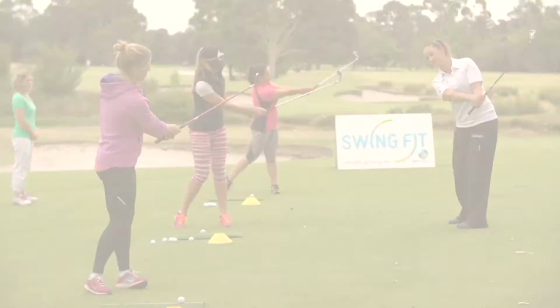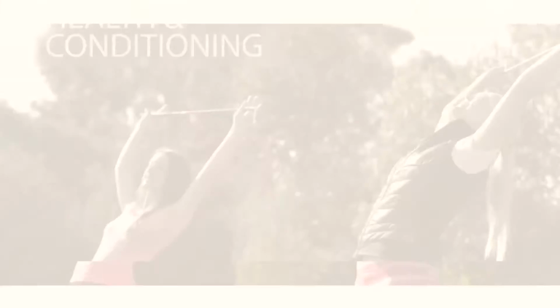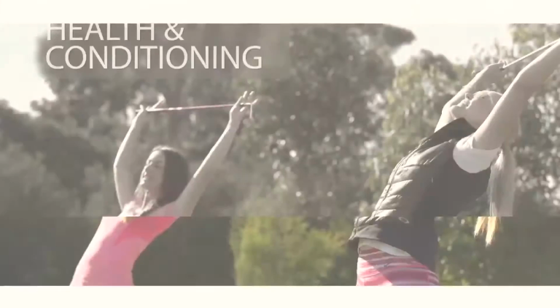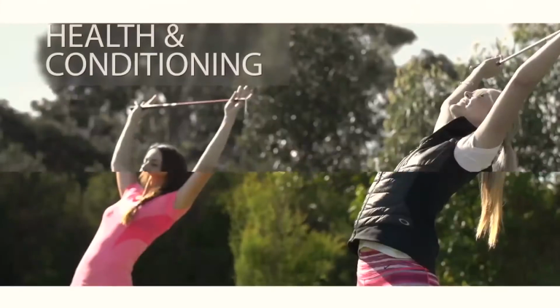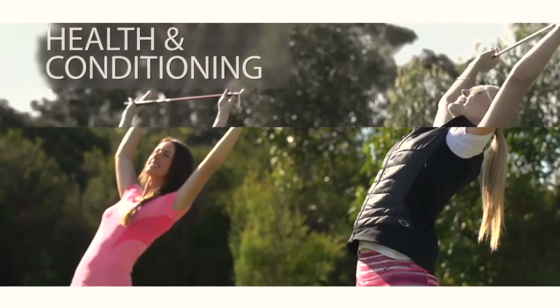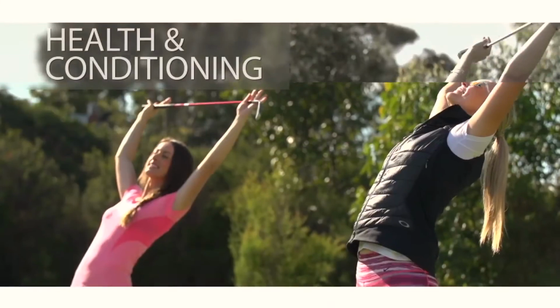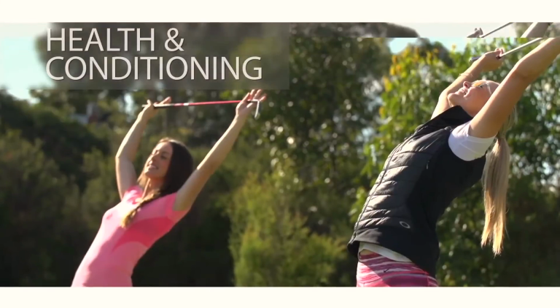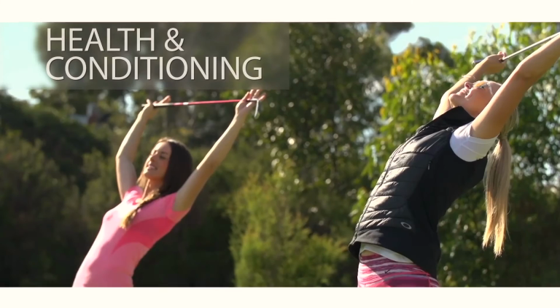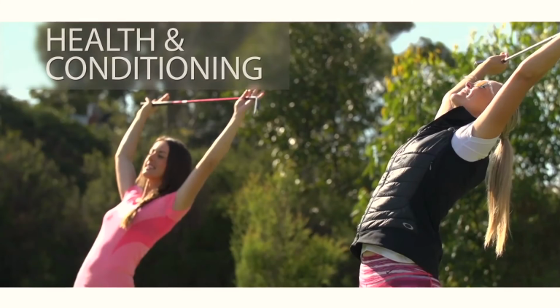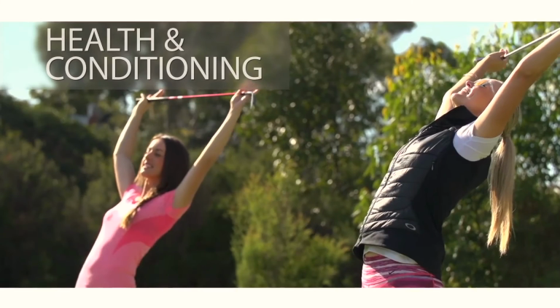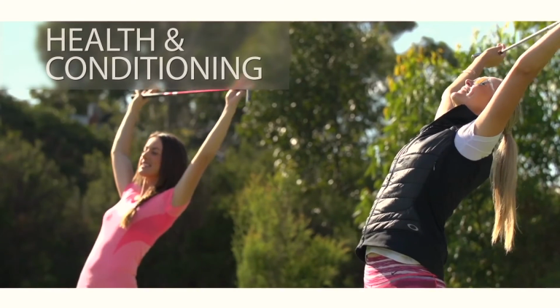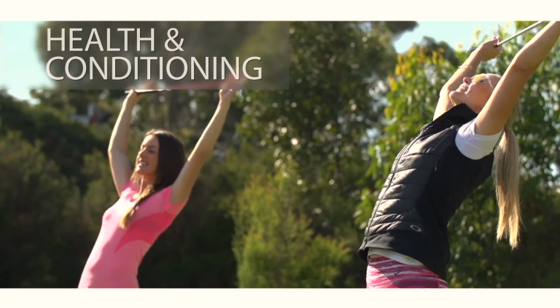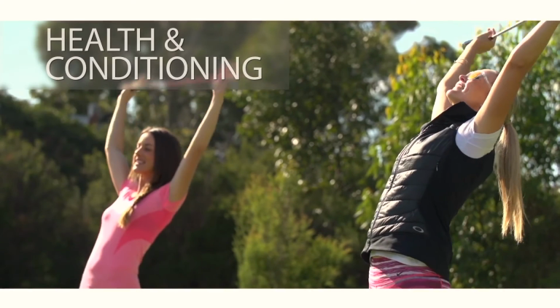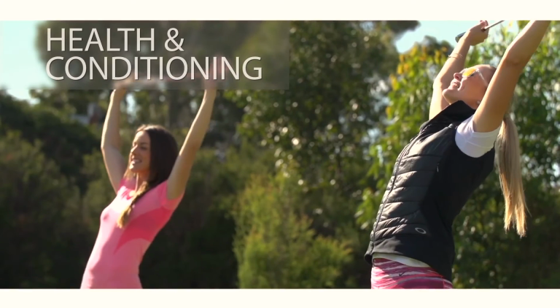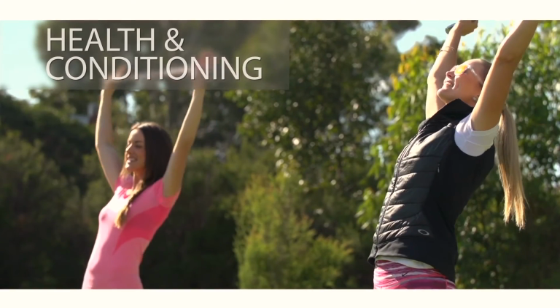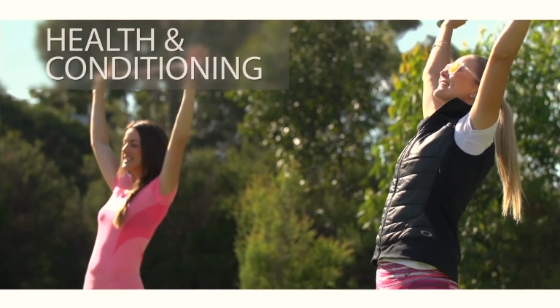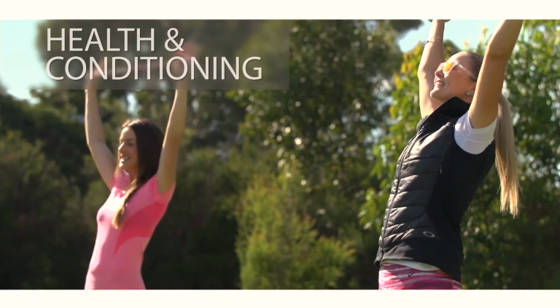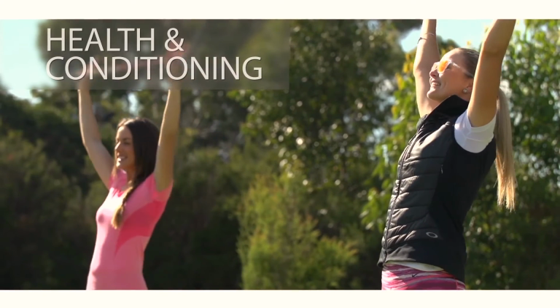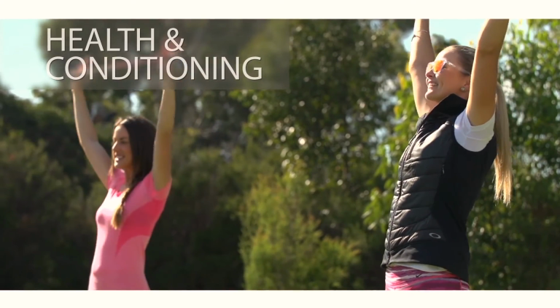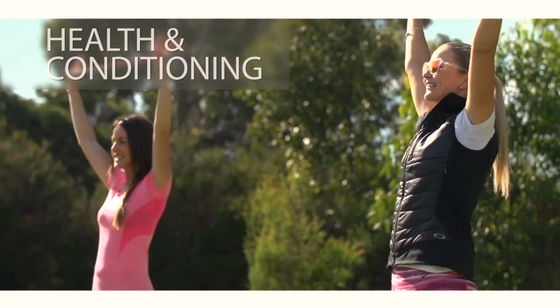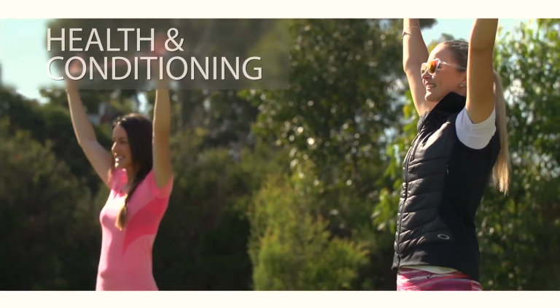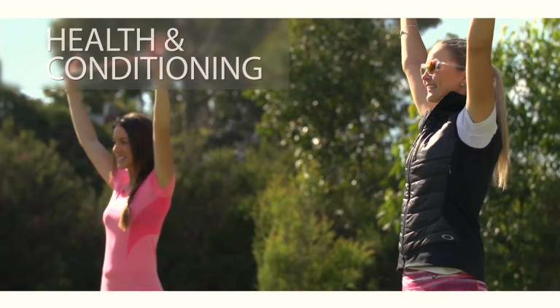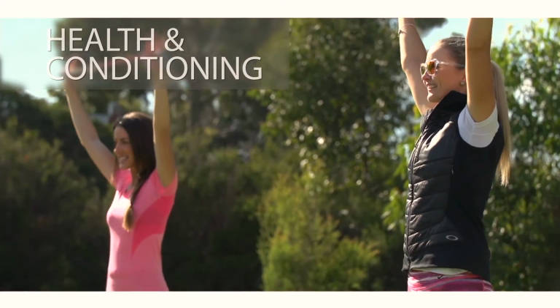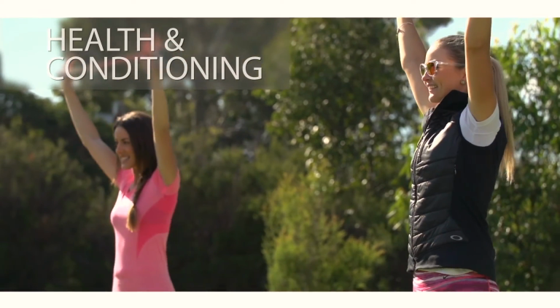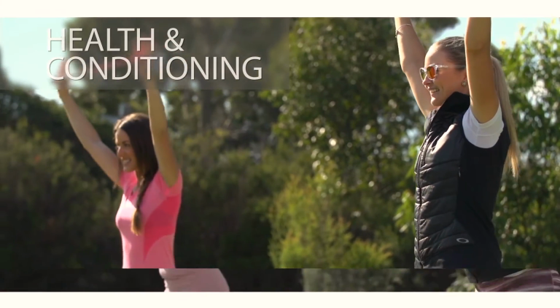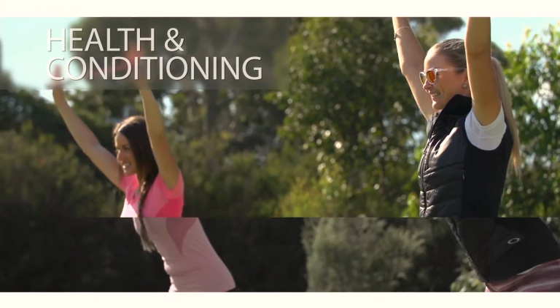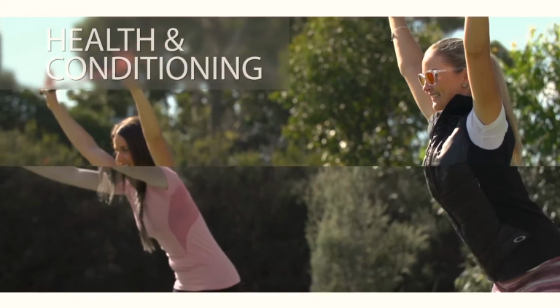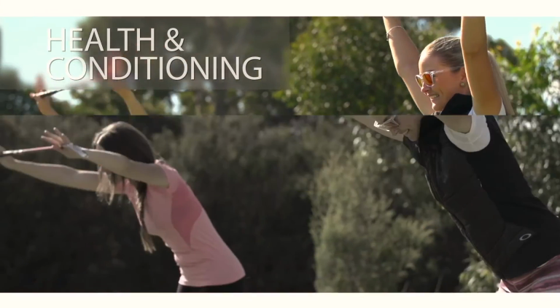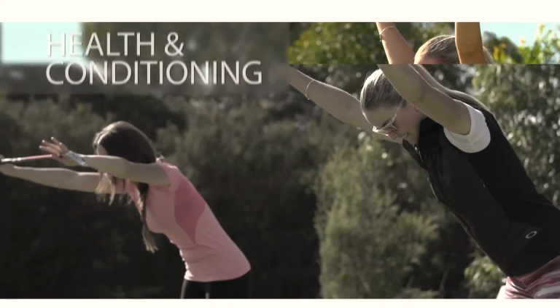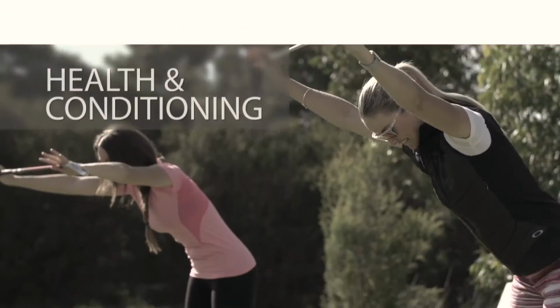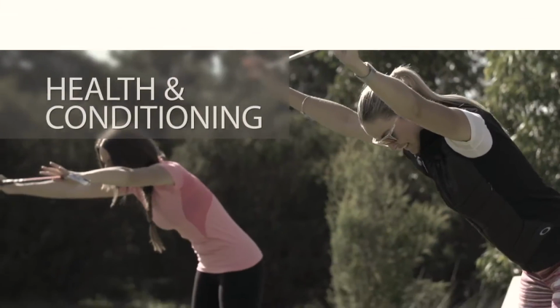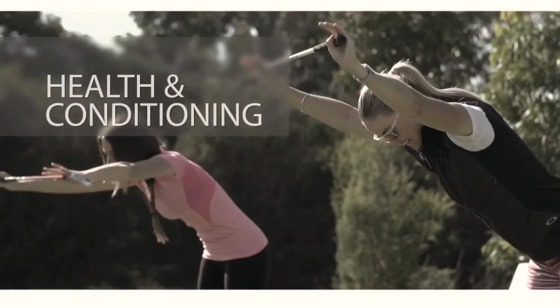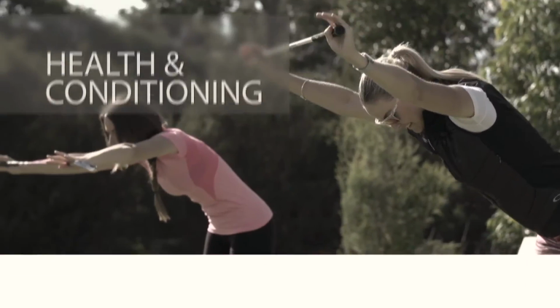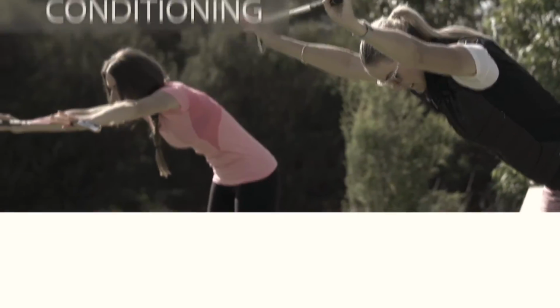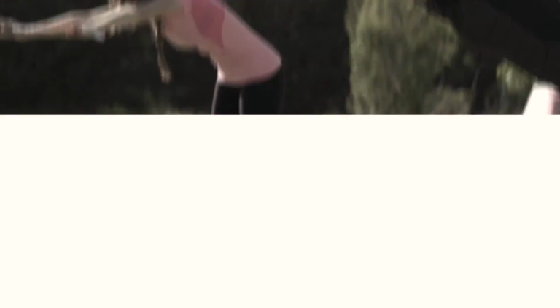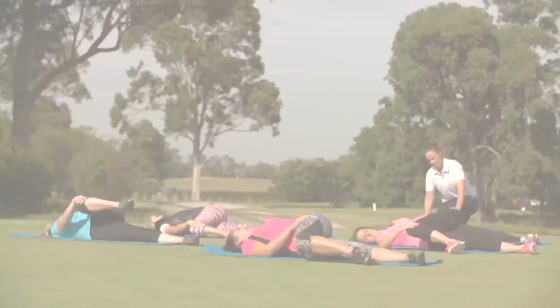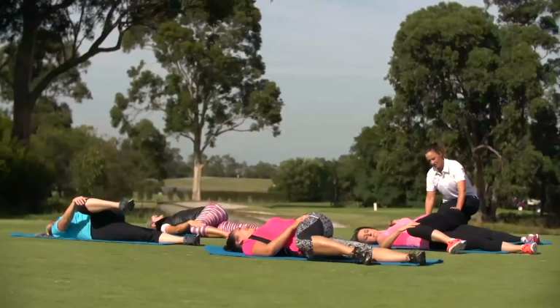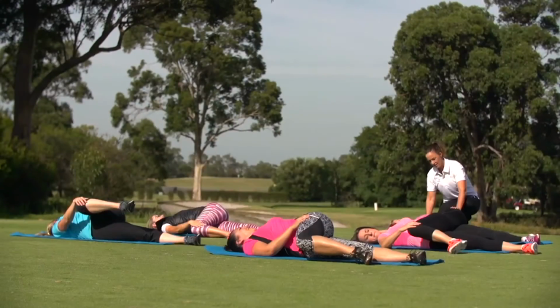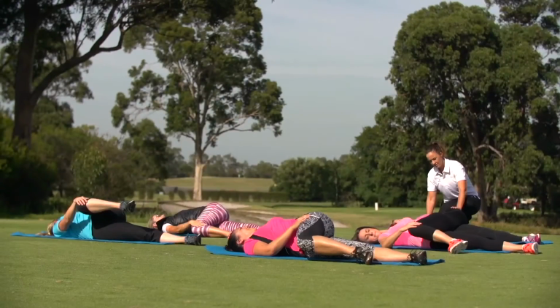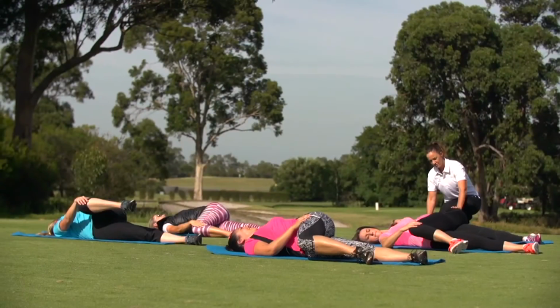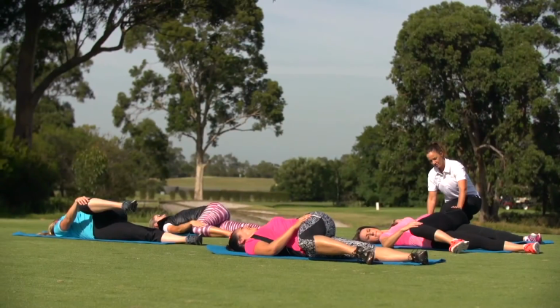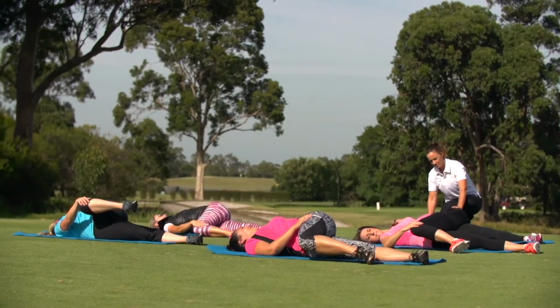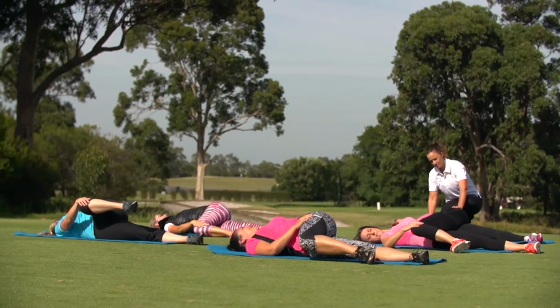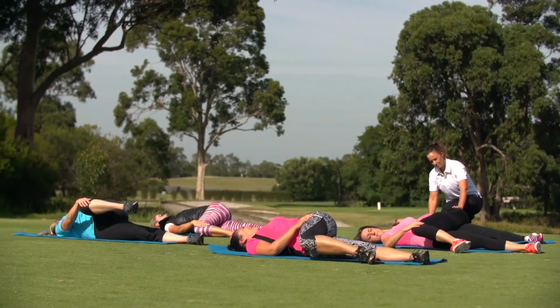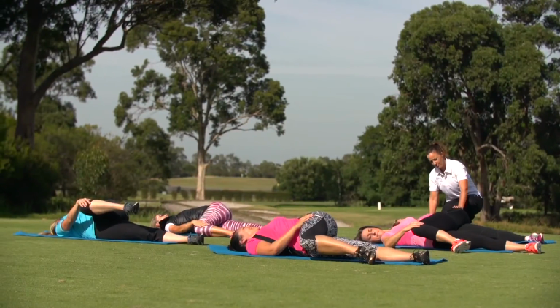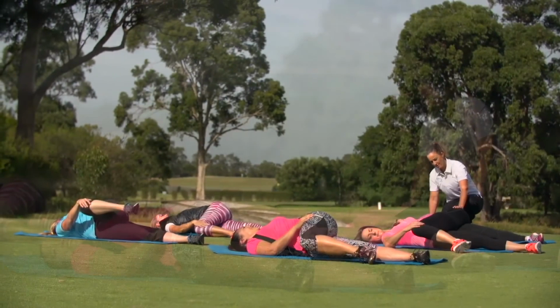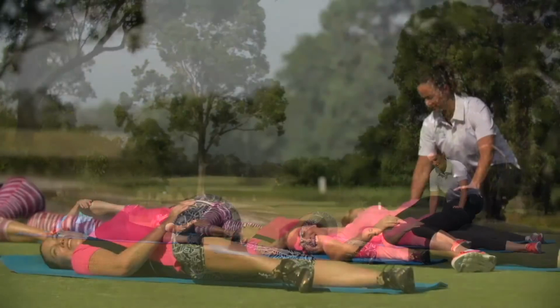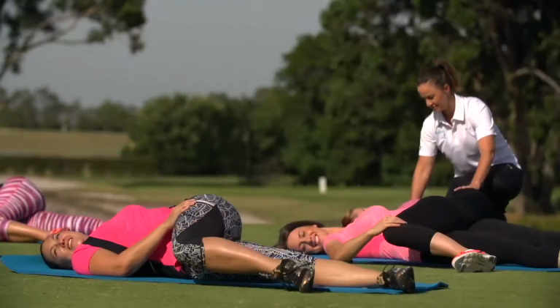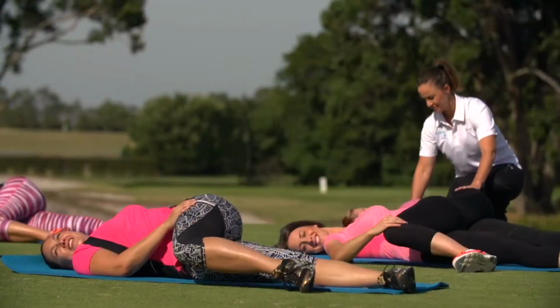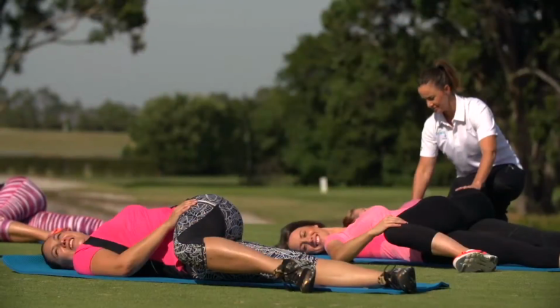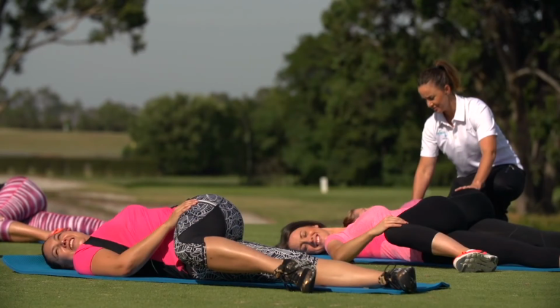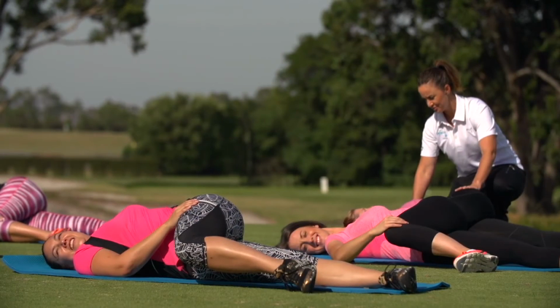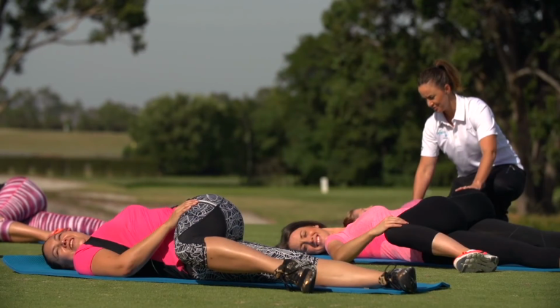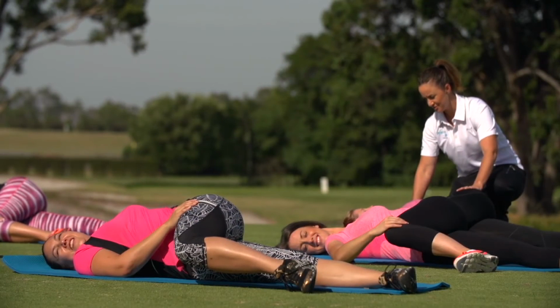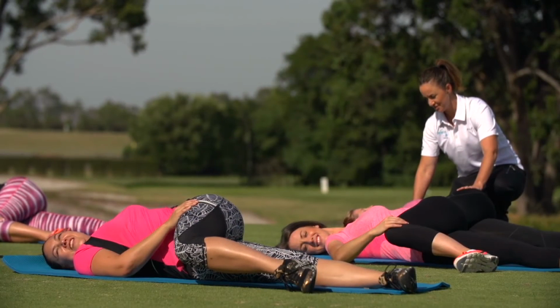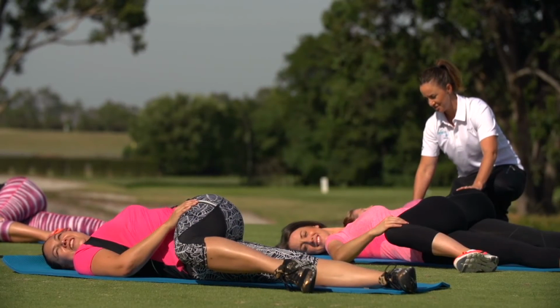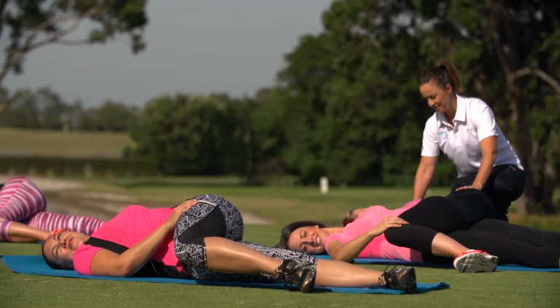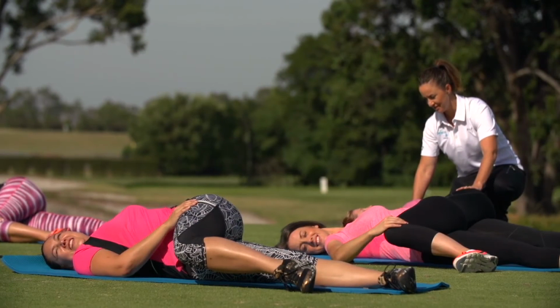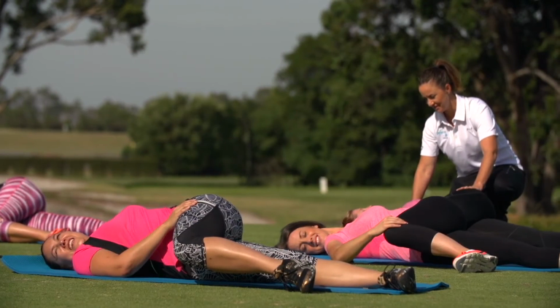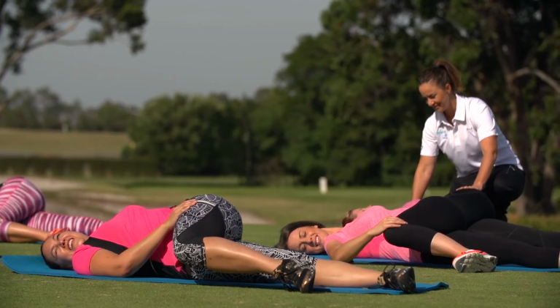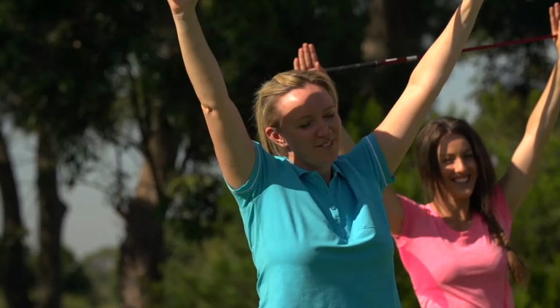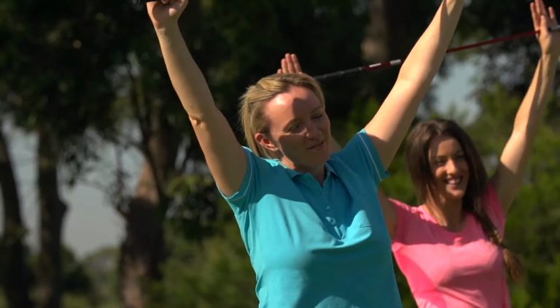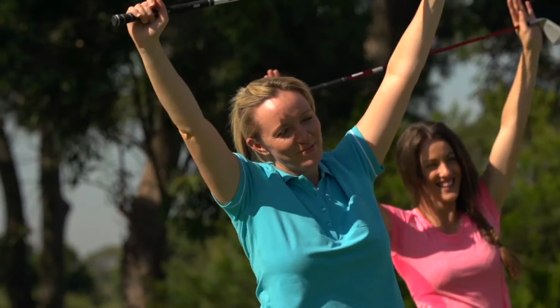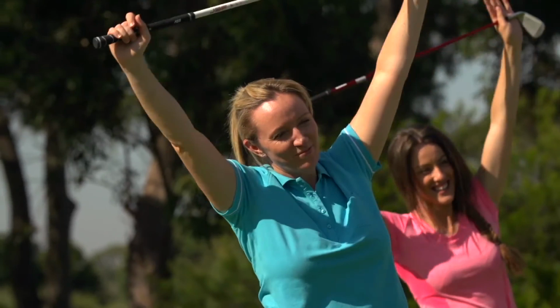The third fundamental is health and conditioning — your whole body will get moving with flexibility and goal-specific movement activities.